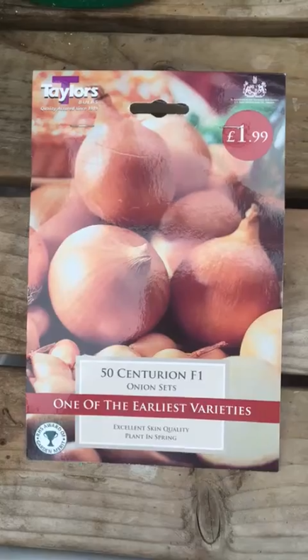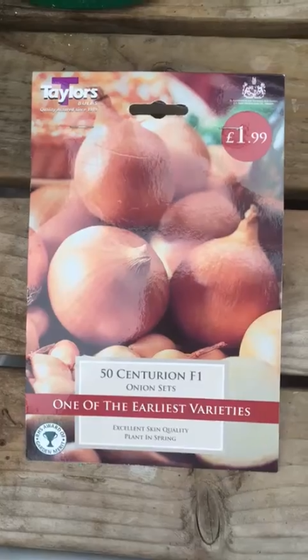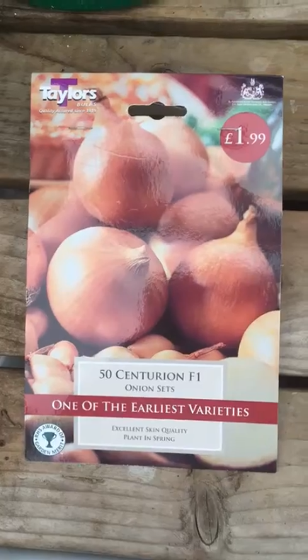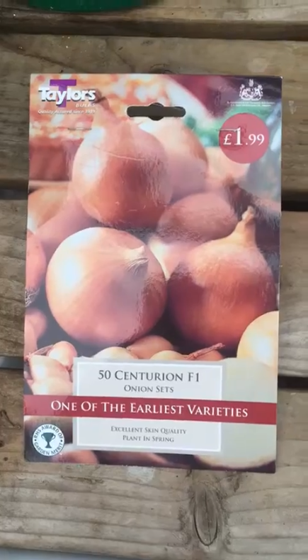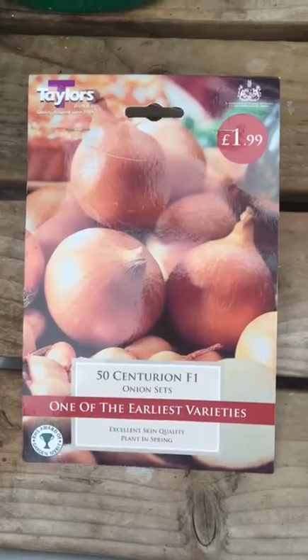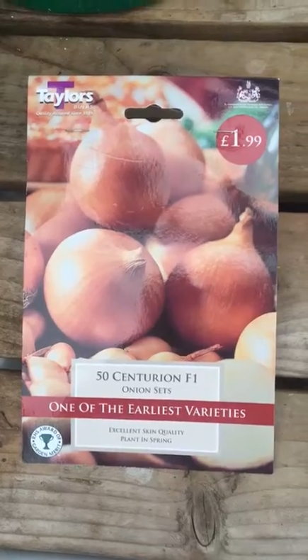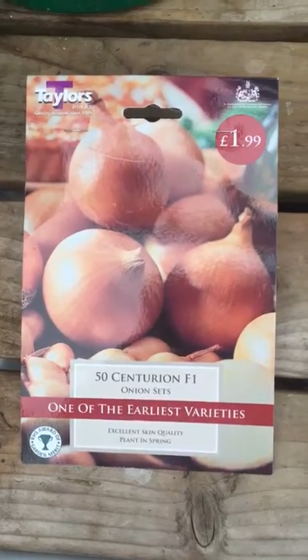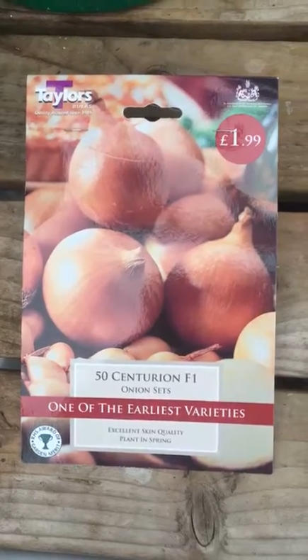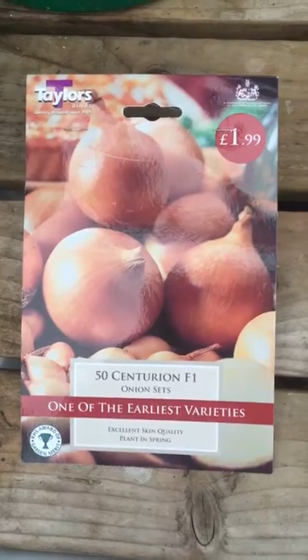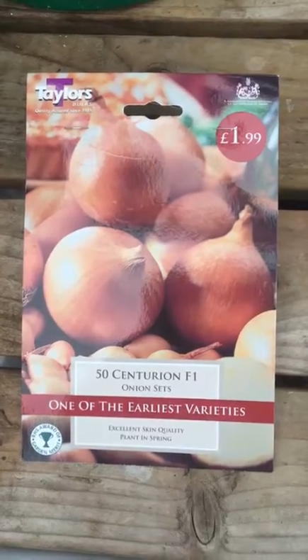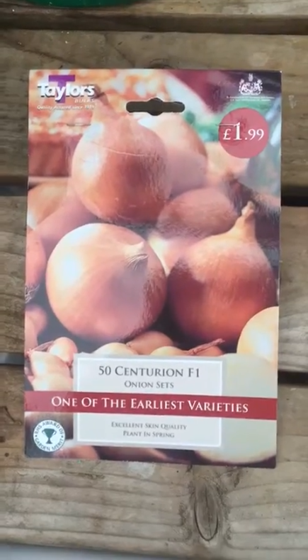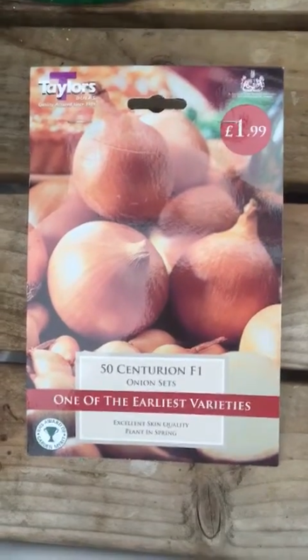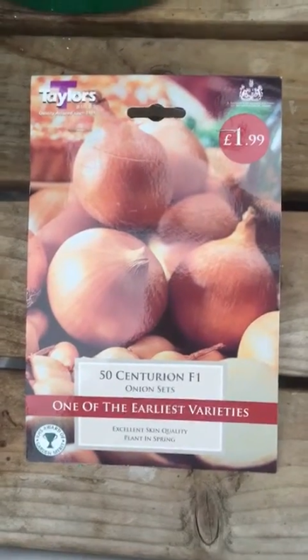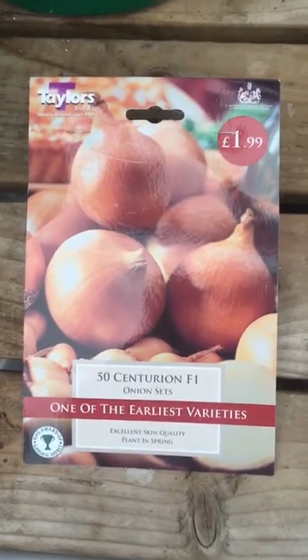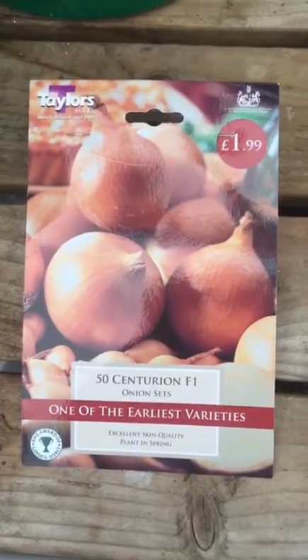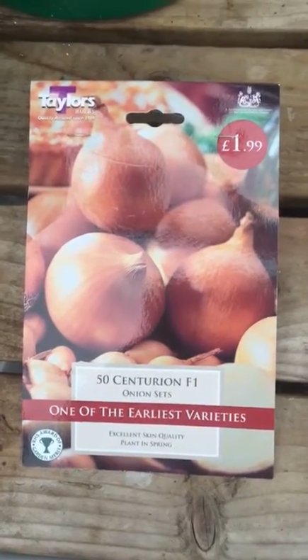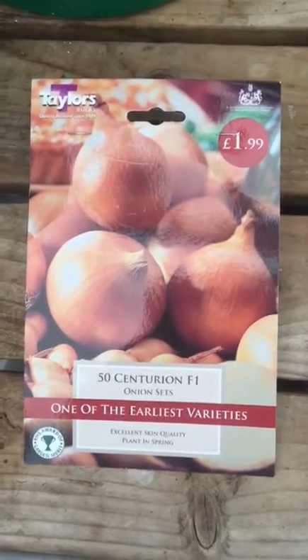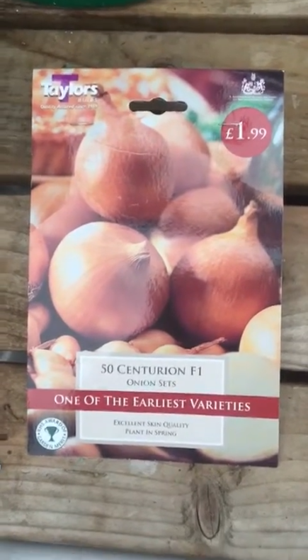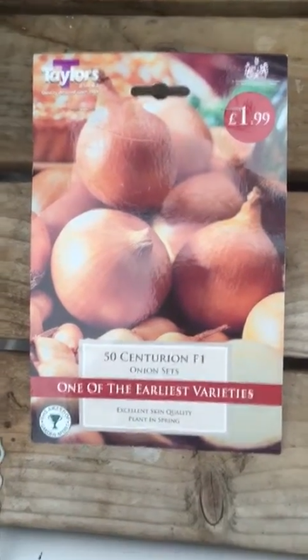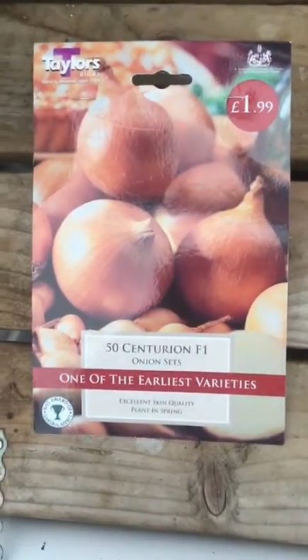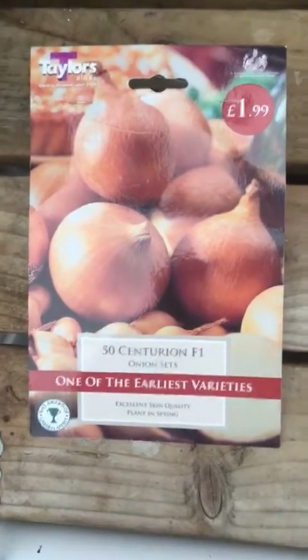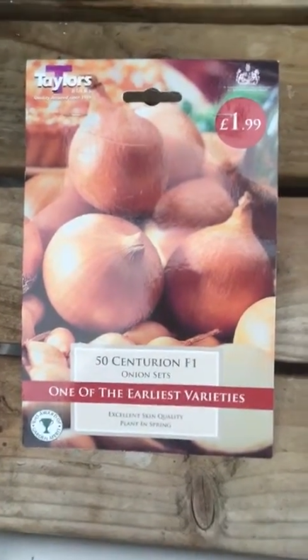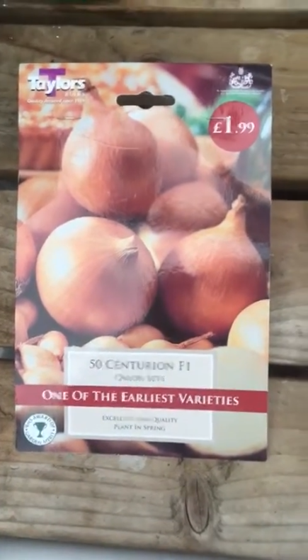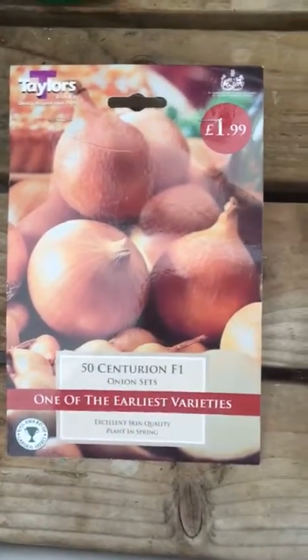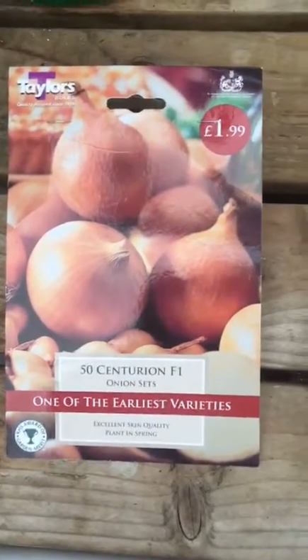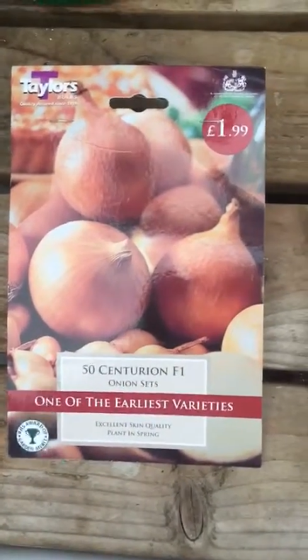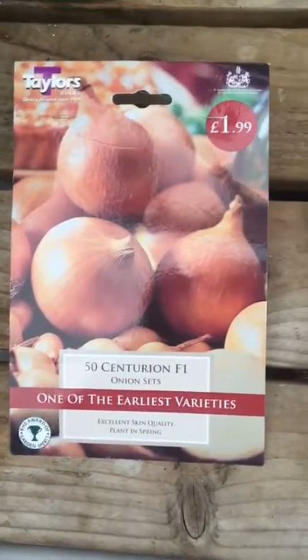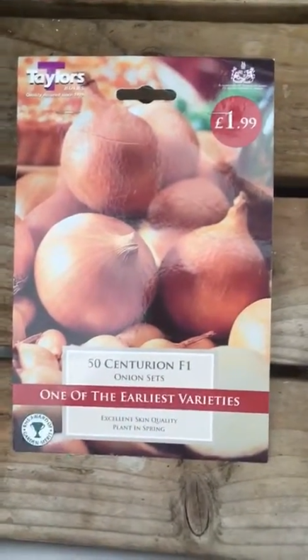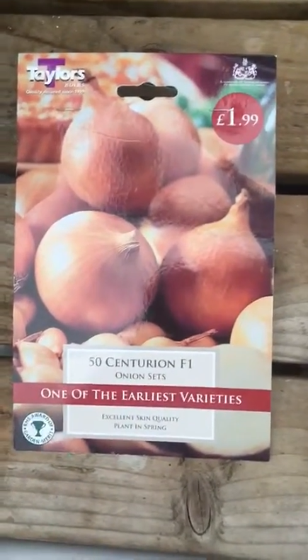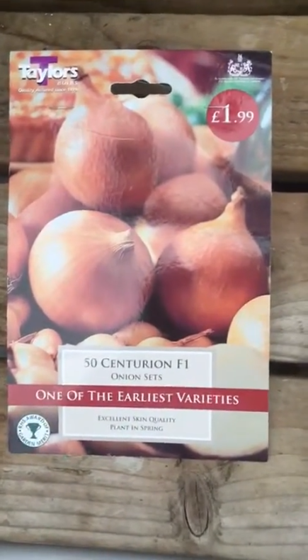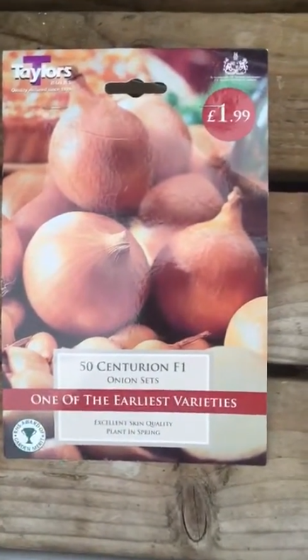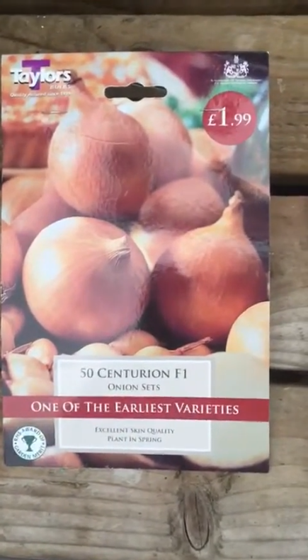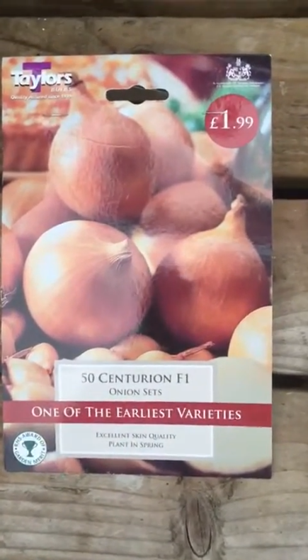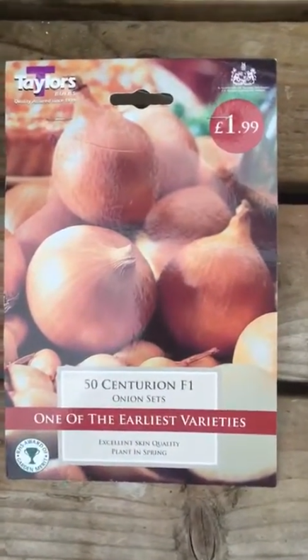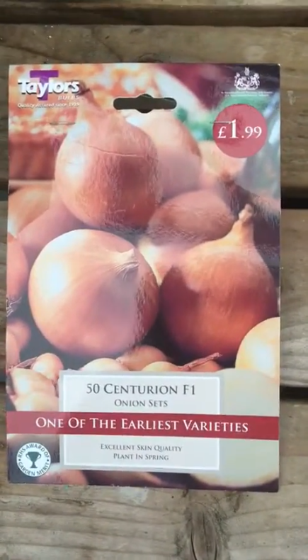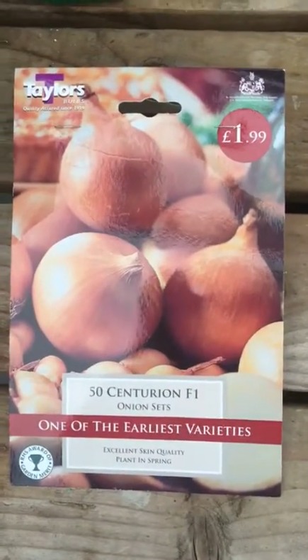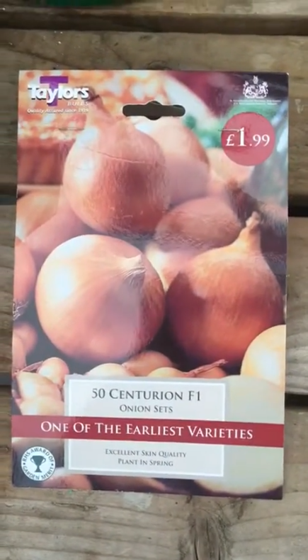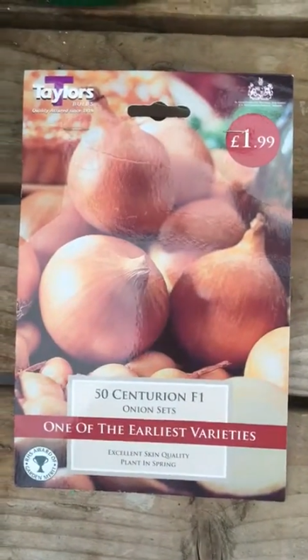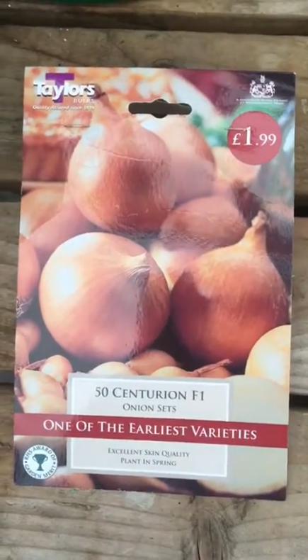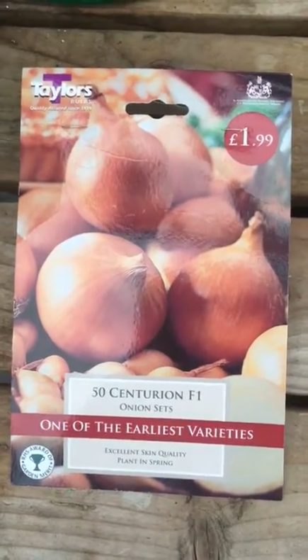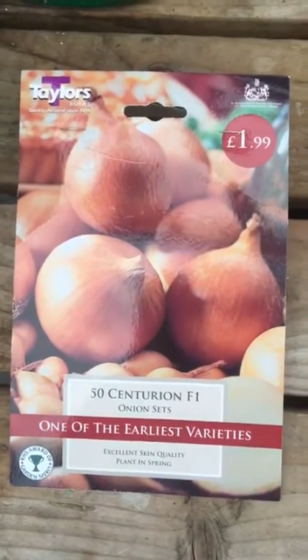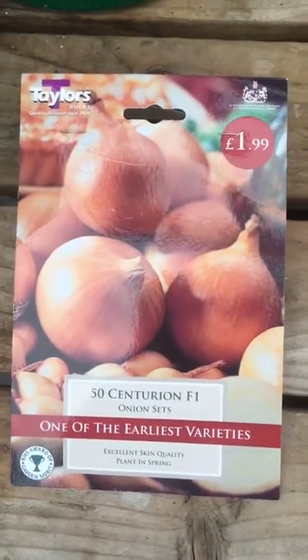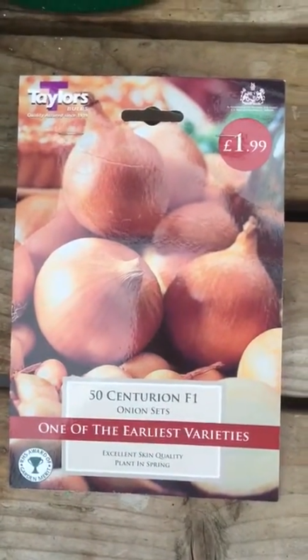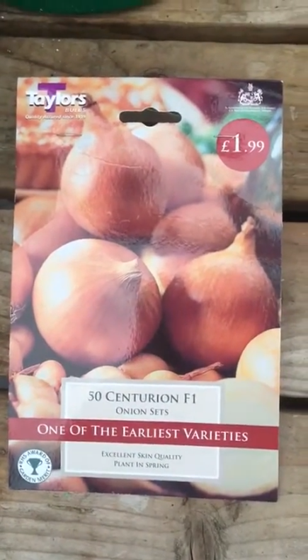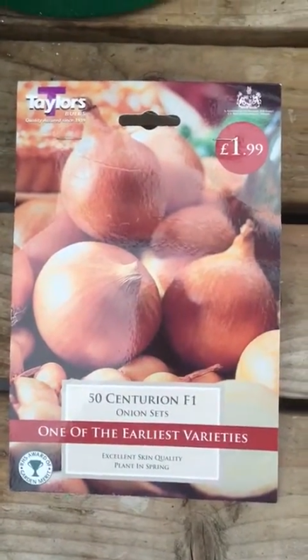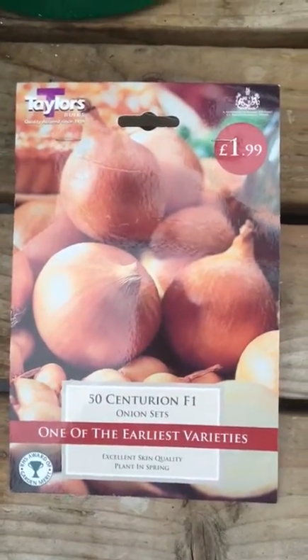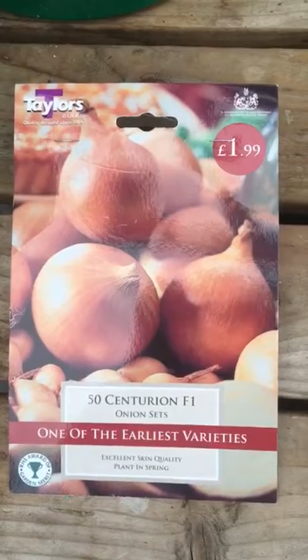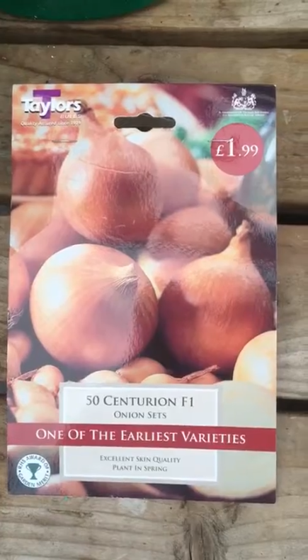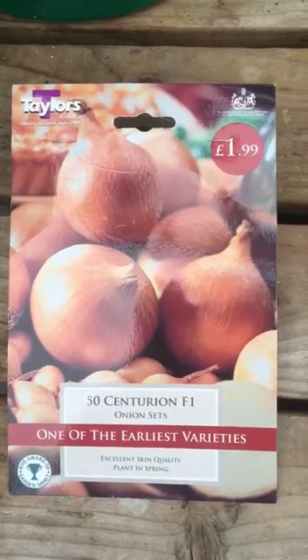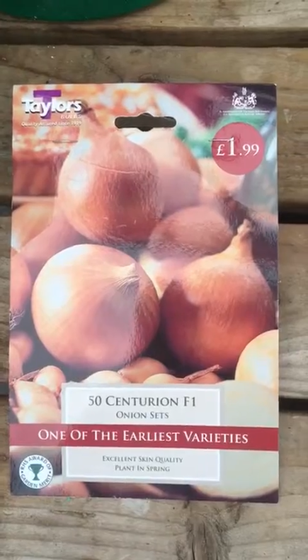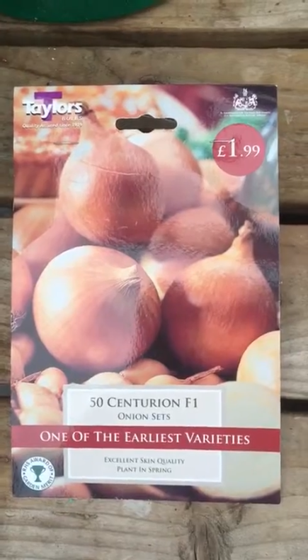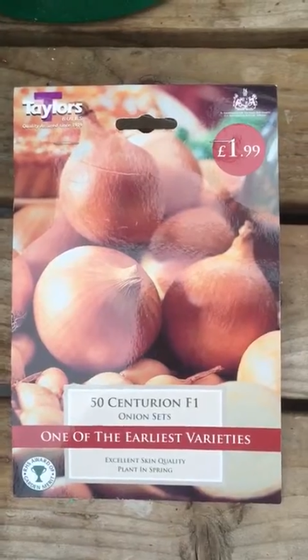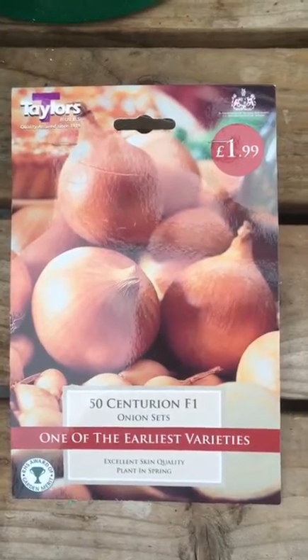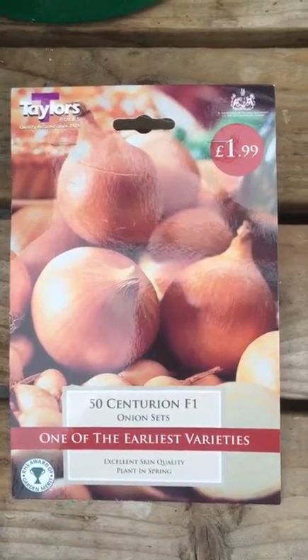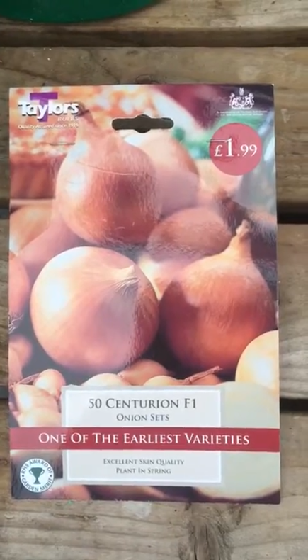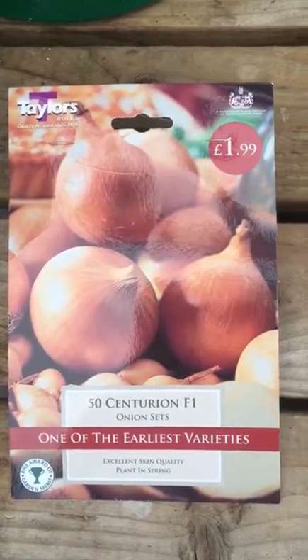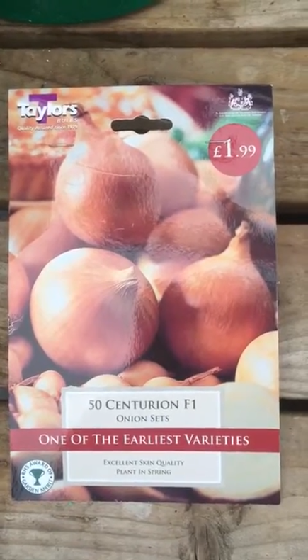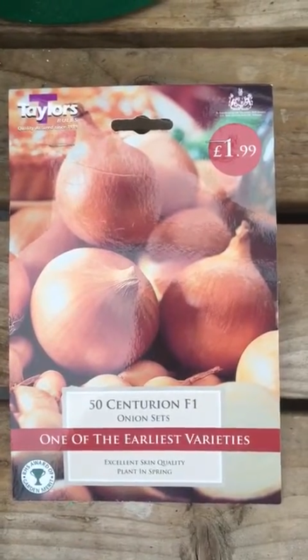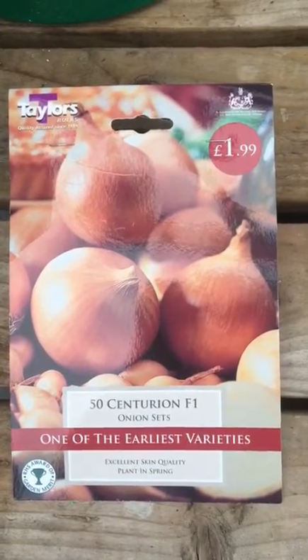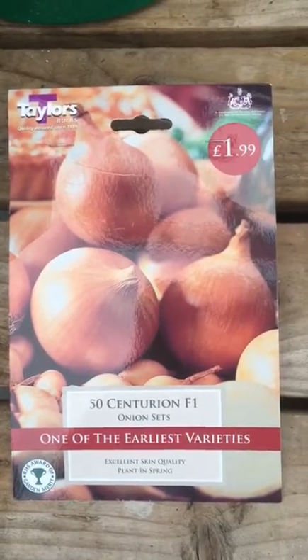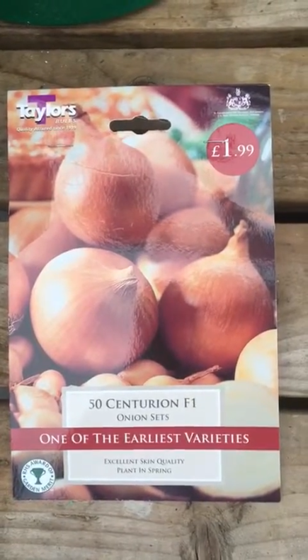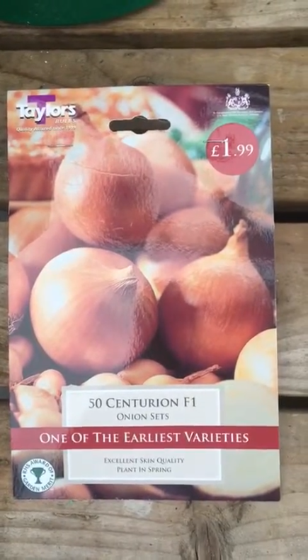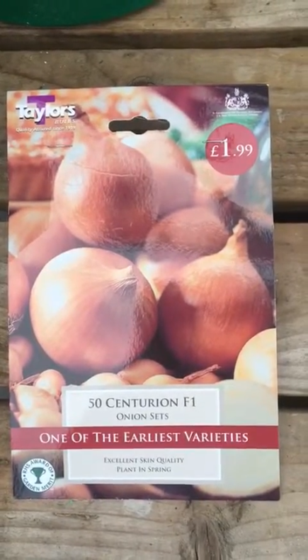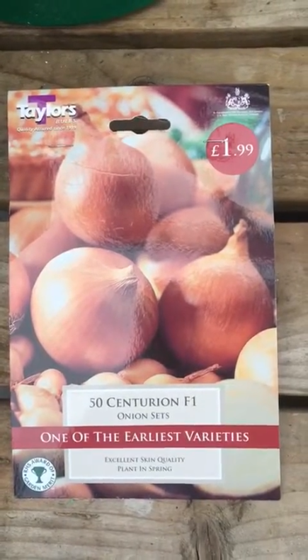Hello and welcome to our polytunnel. Today we're going to be planting up these Centurion F1 onion sets.